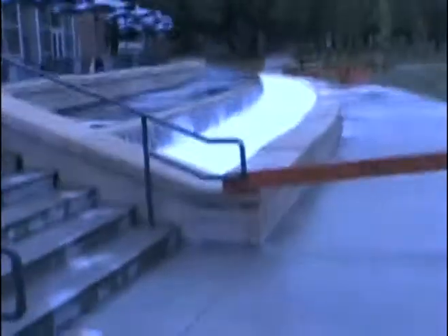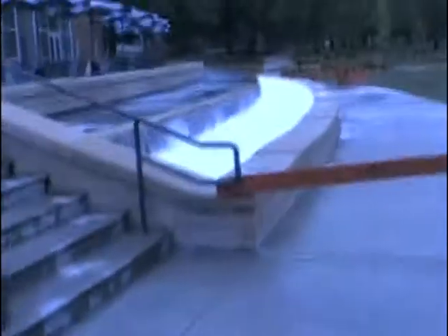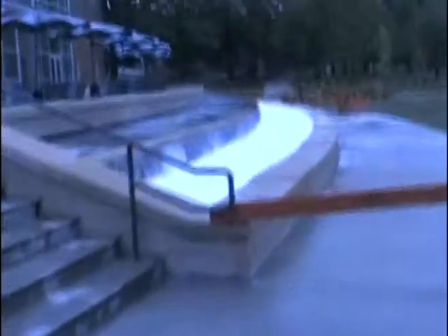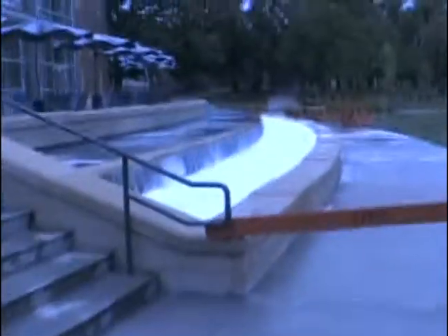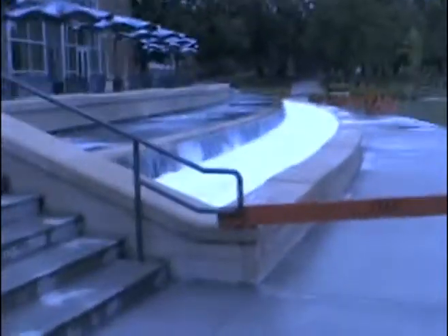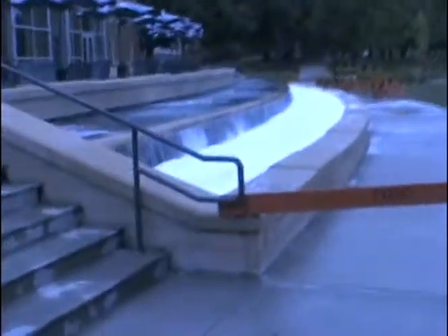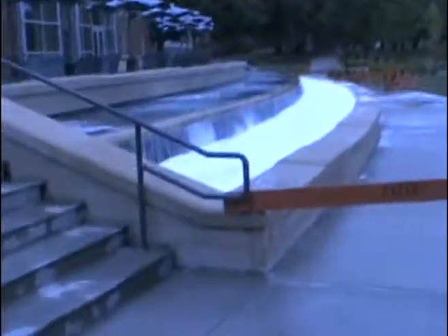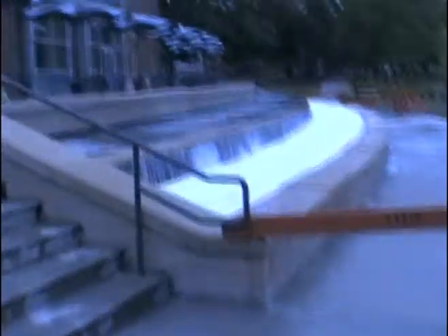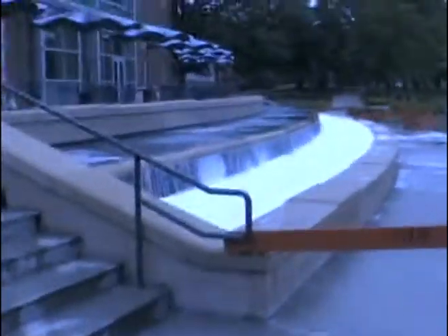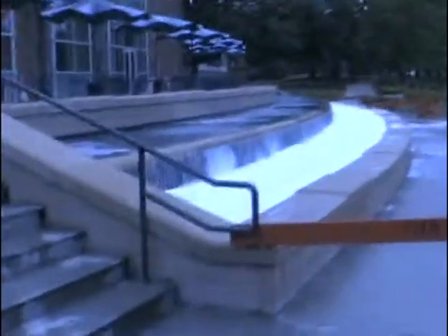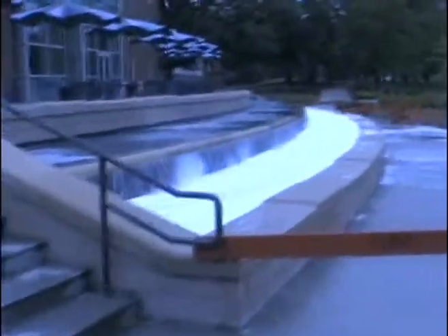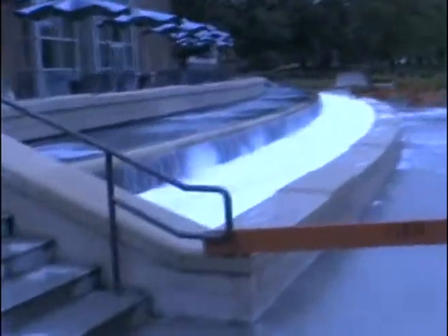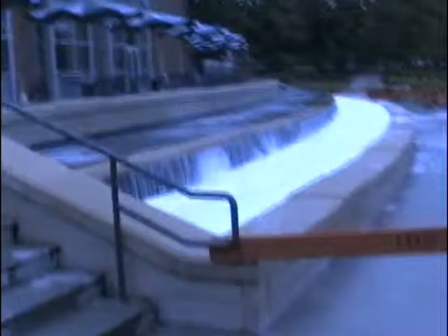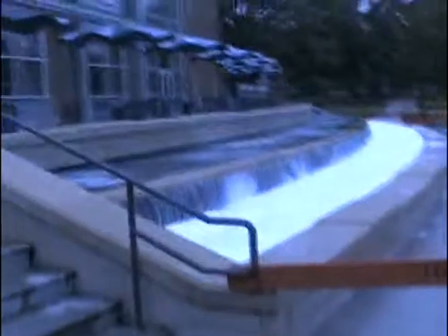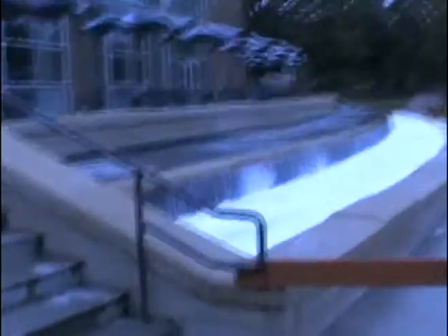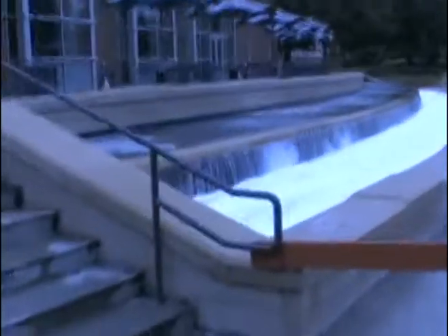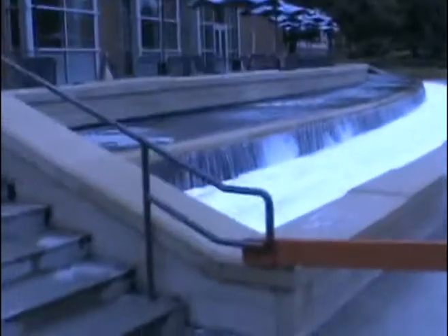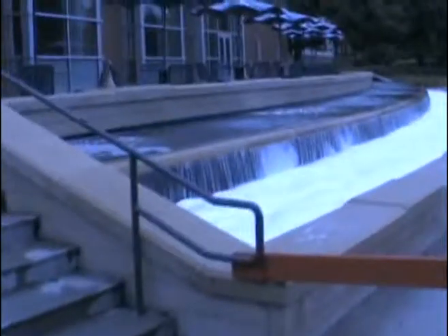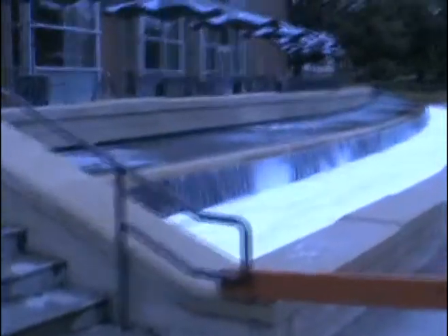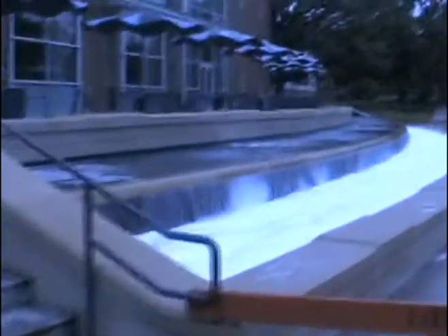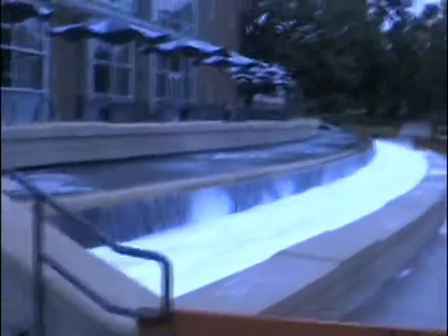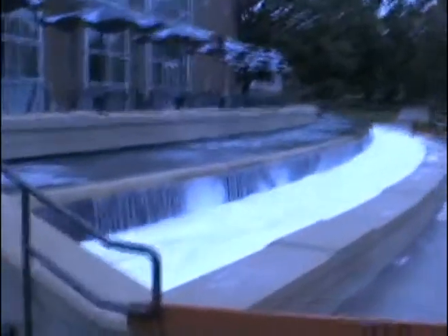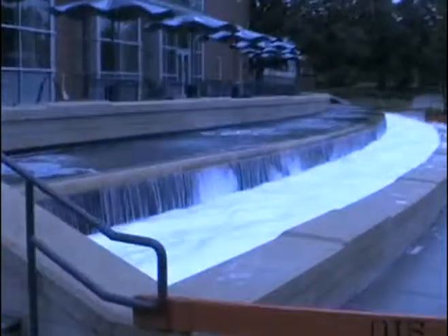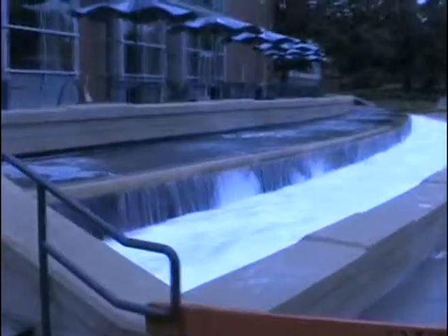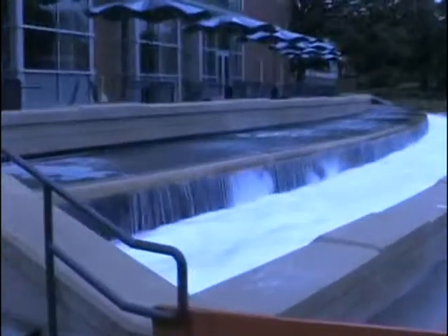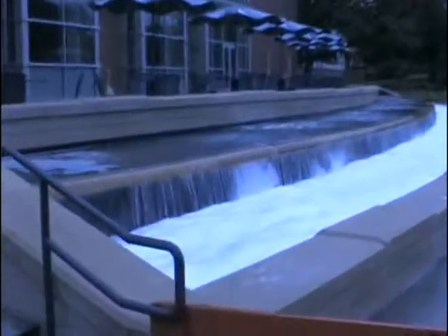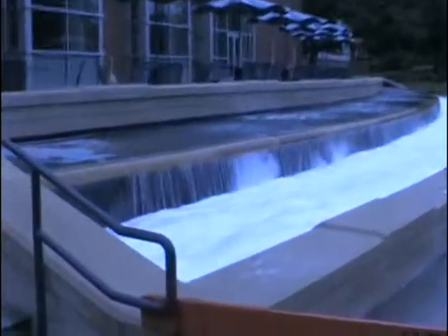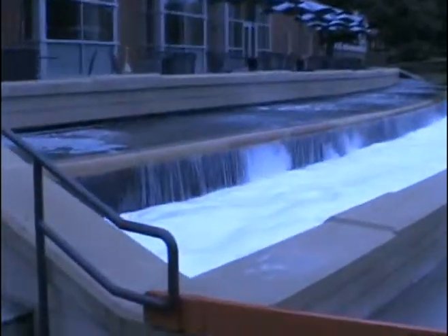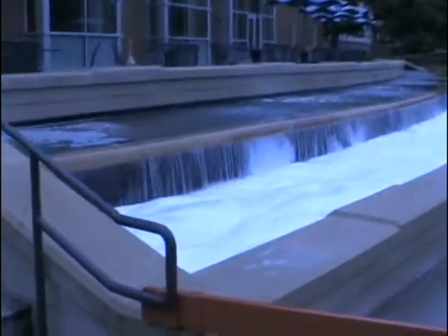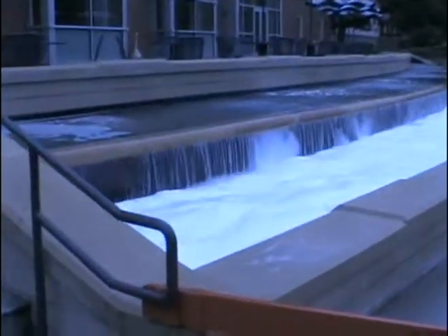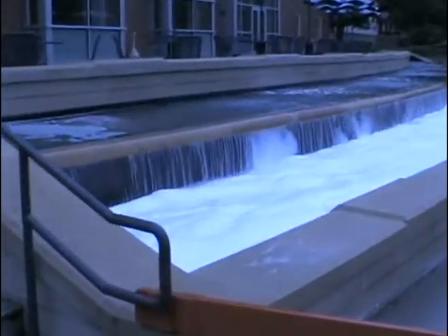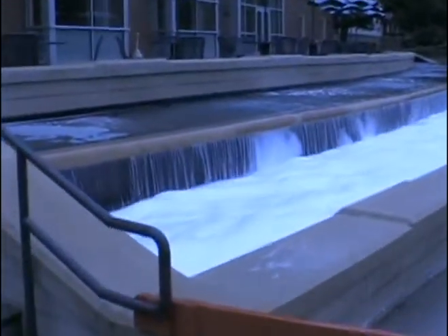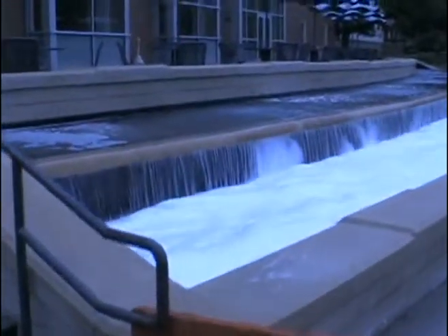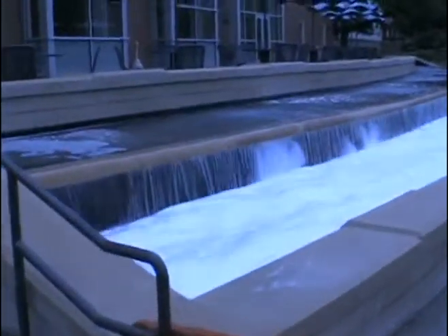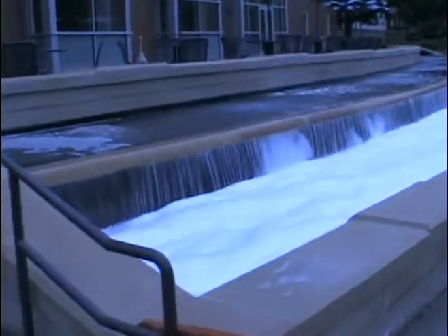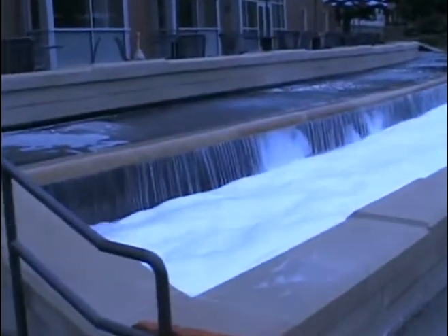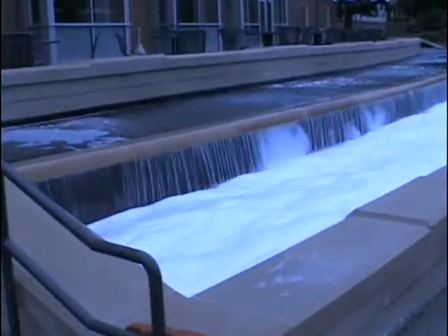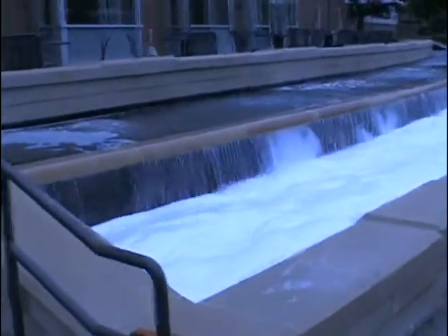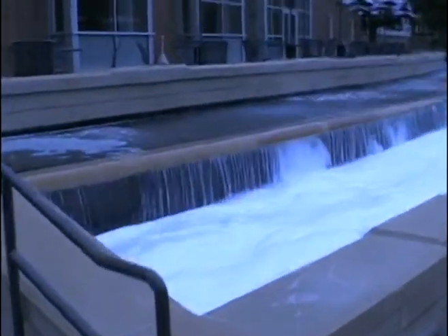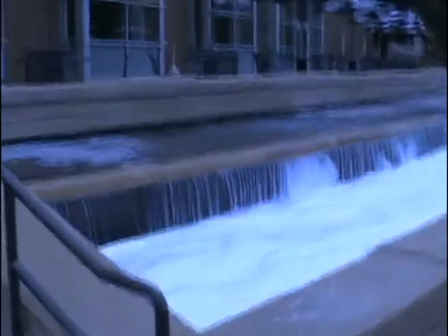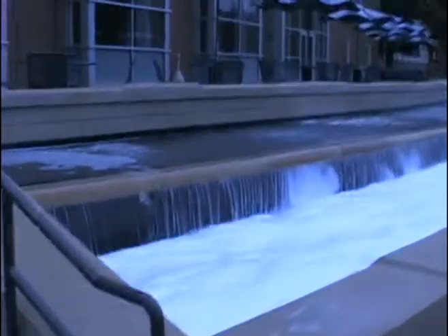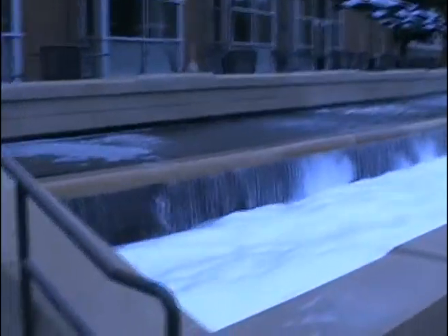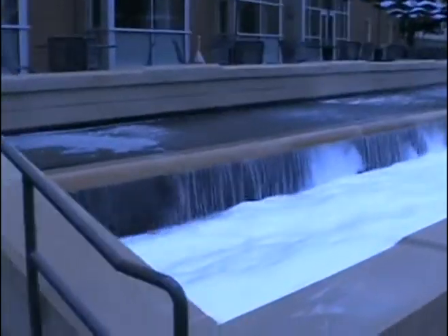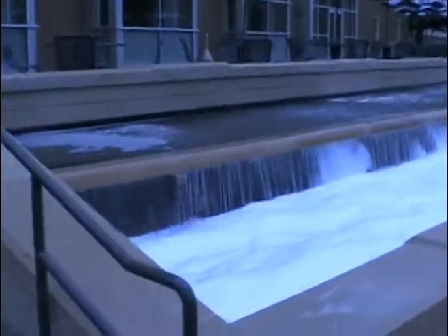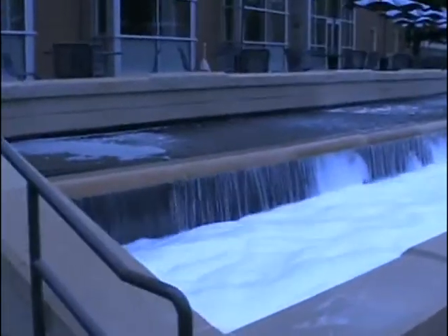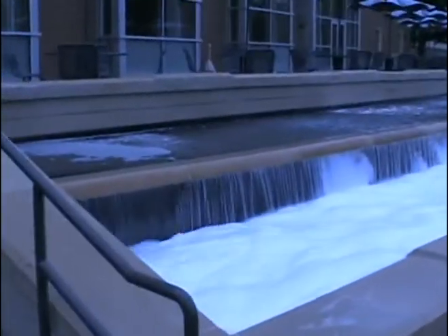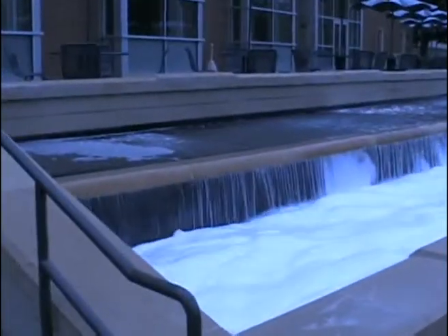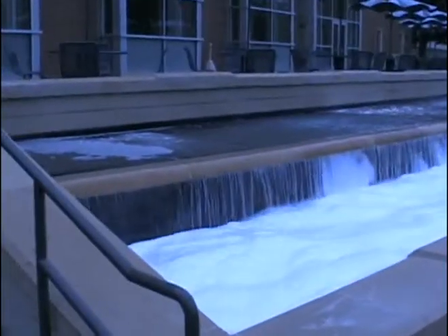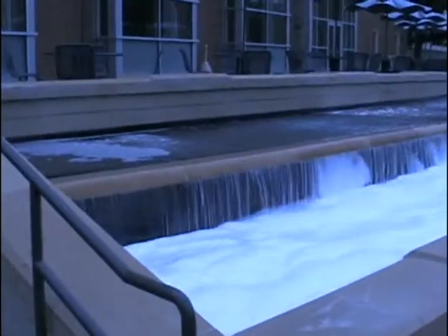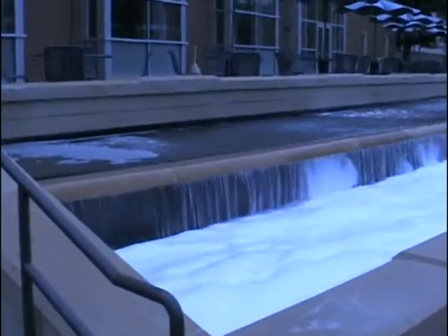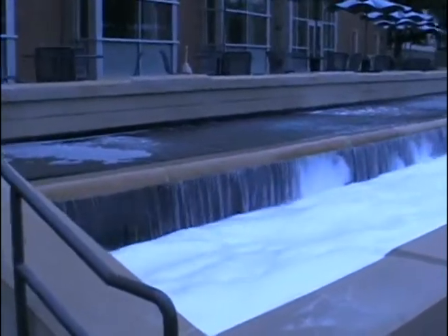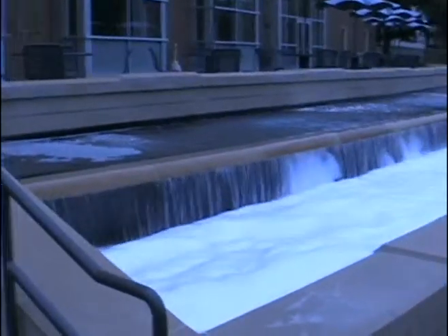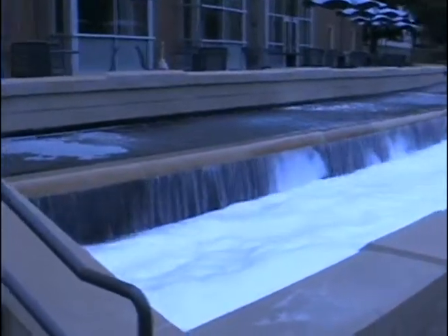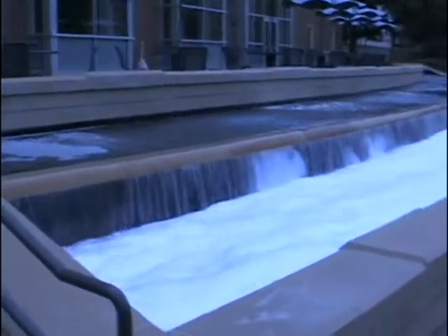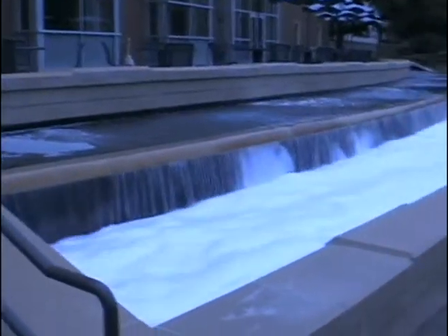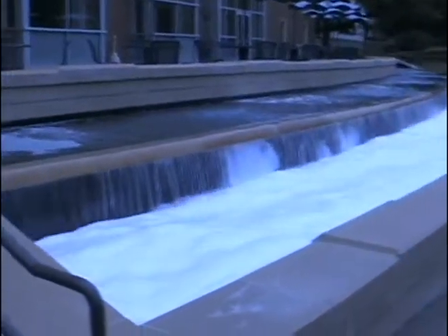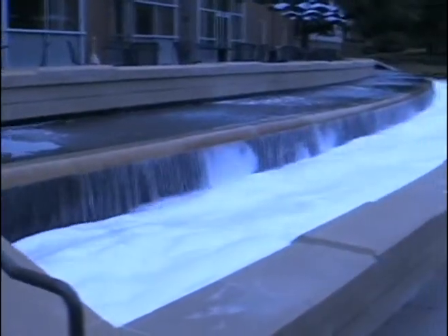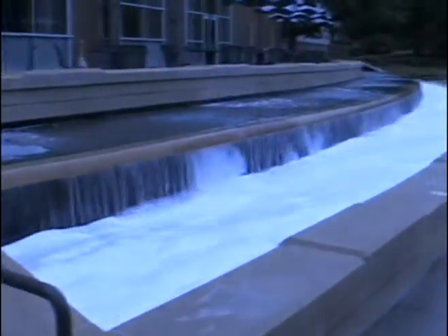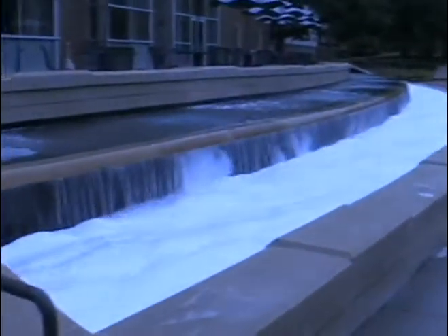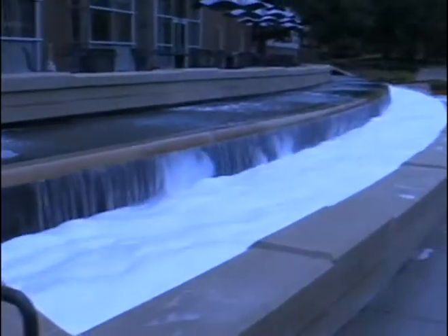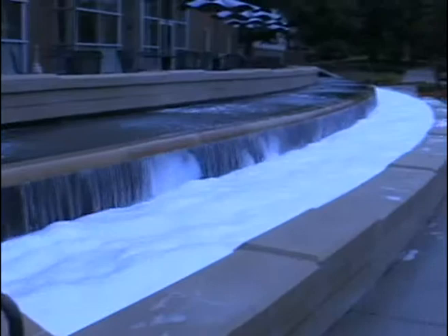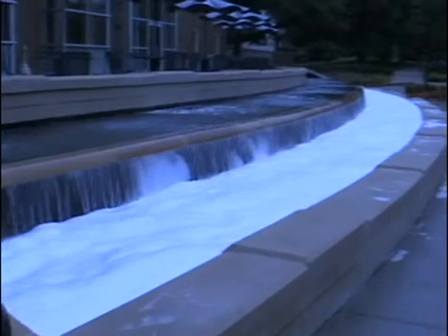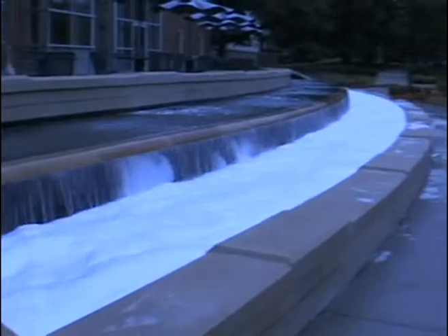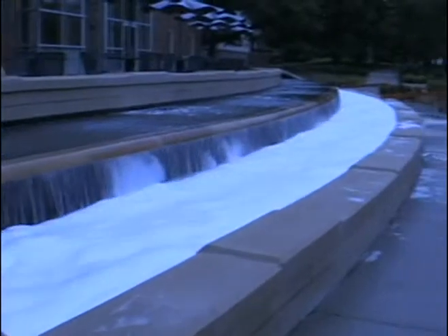This is the fountain outside of the library, the Morris Library, on the campus of Southern Illinois University Carbondale.